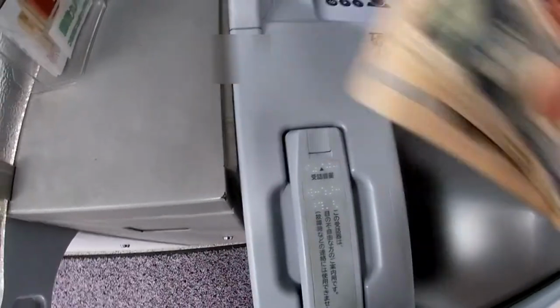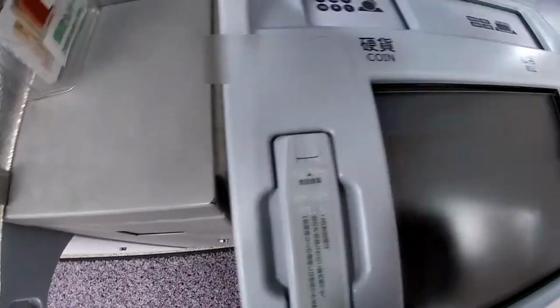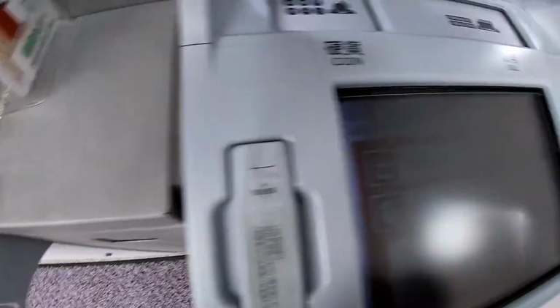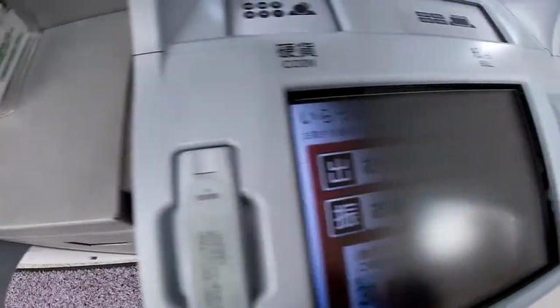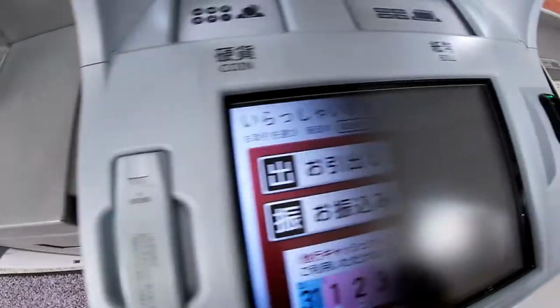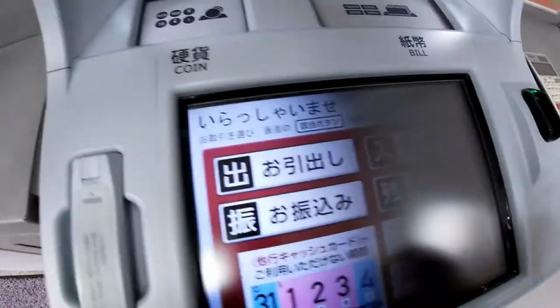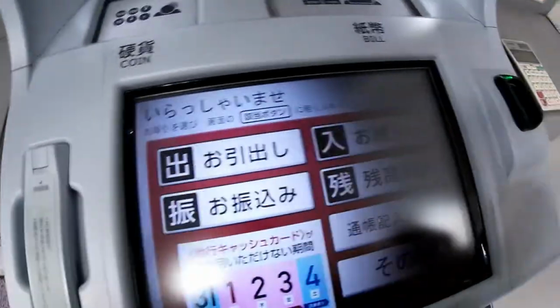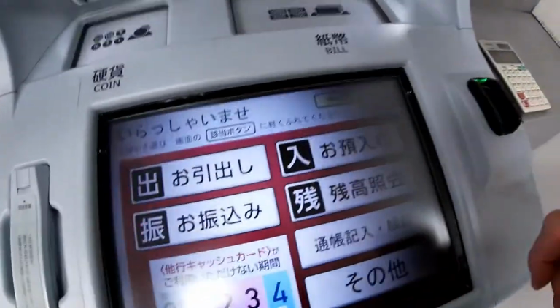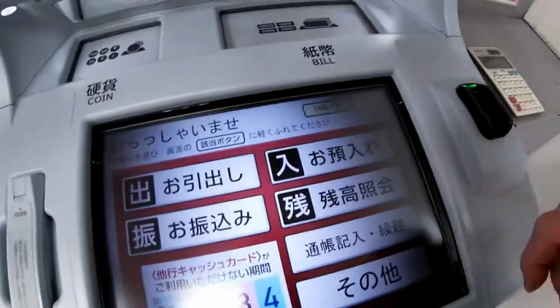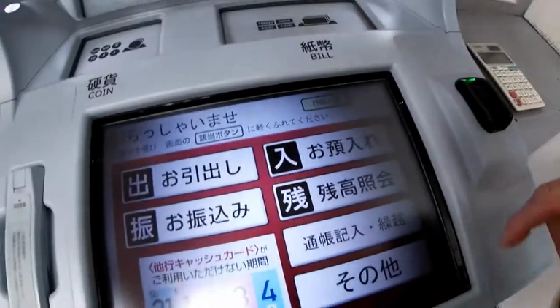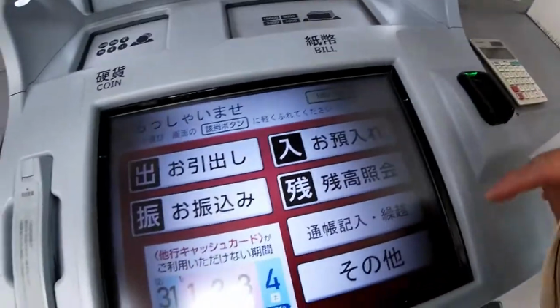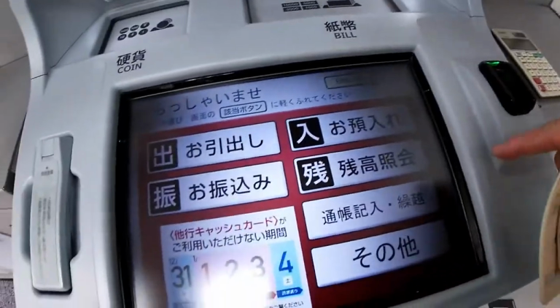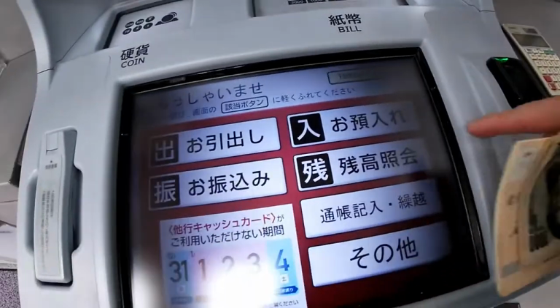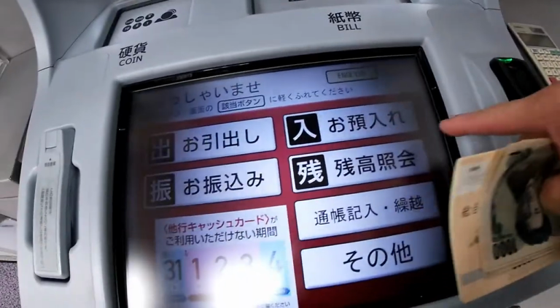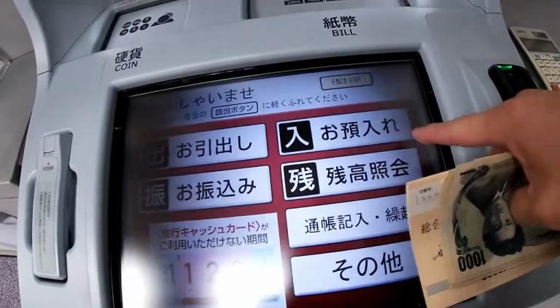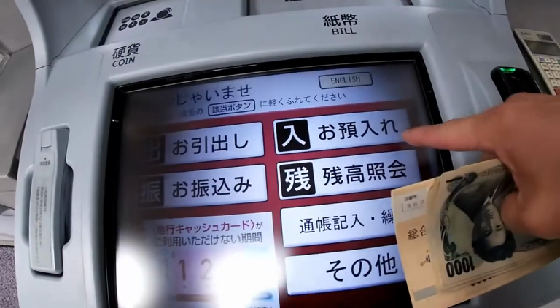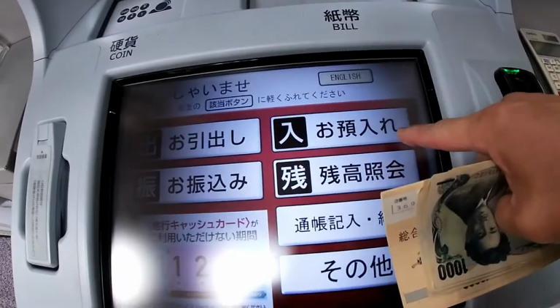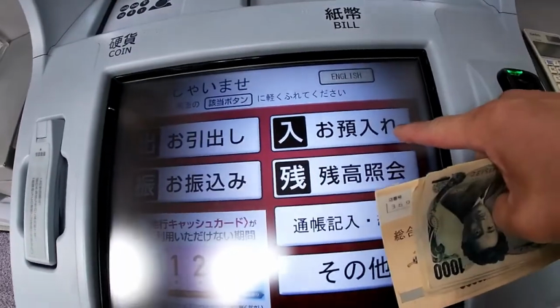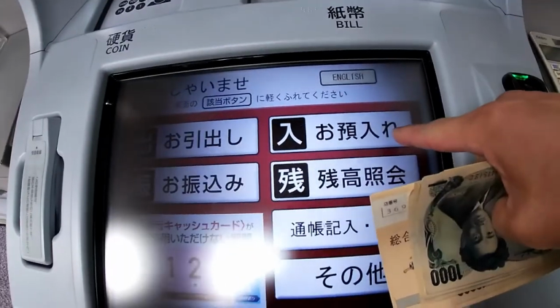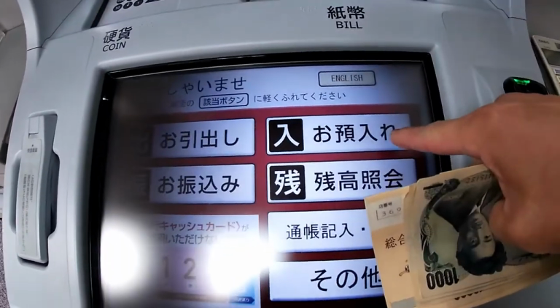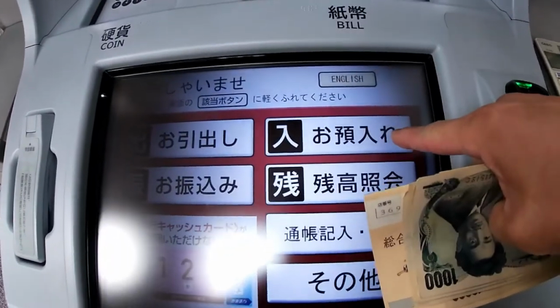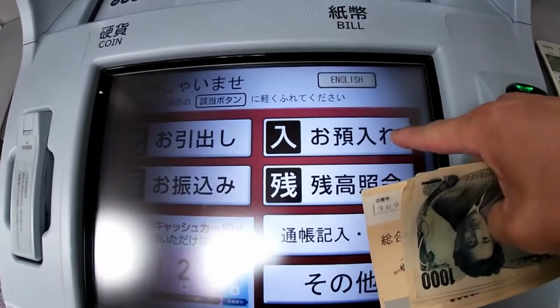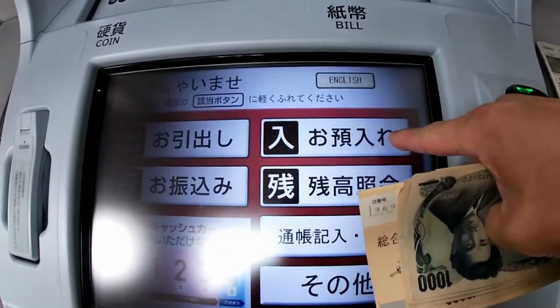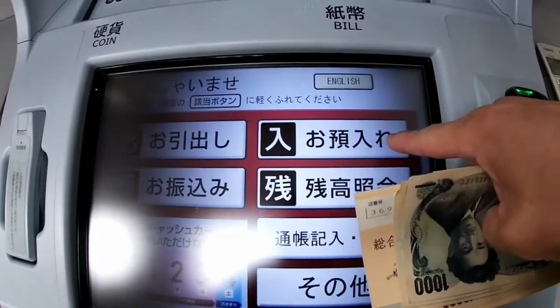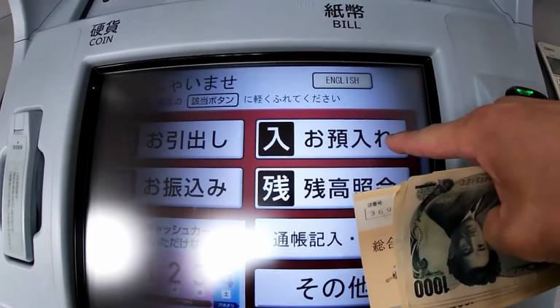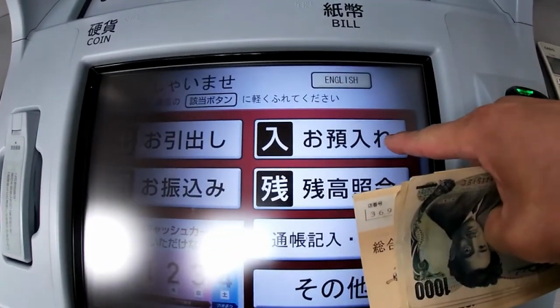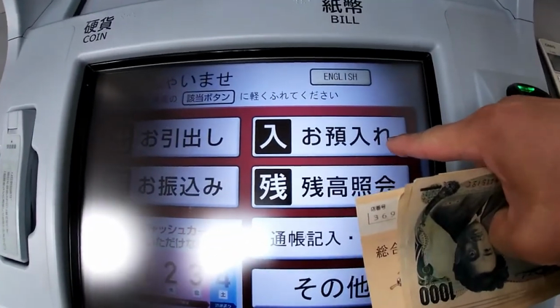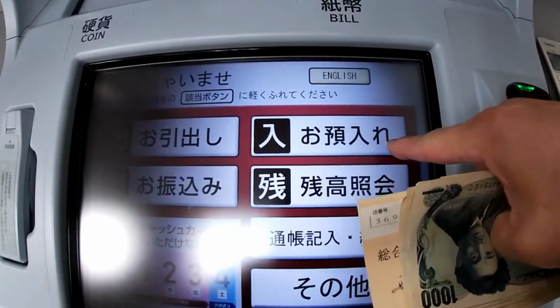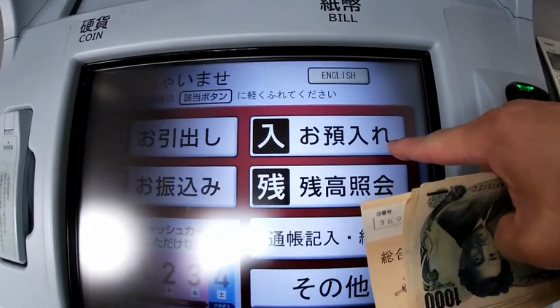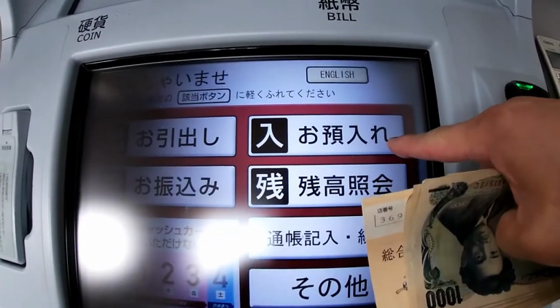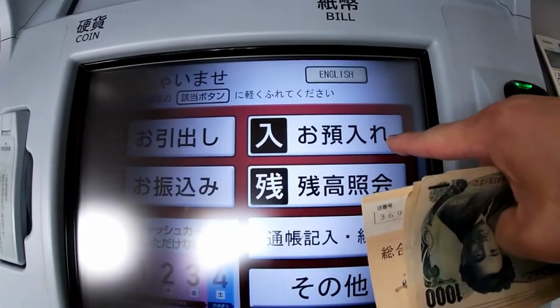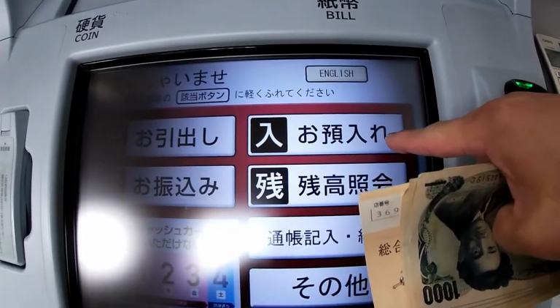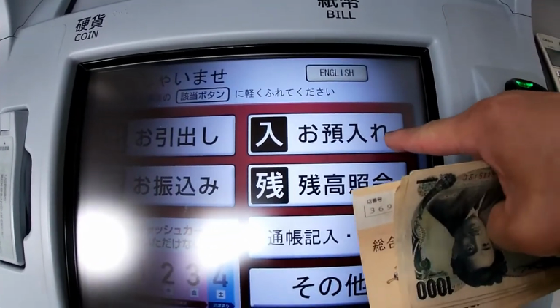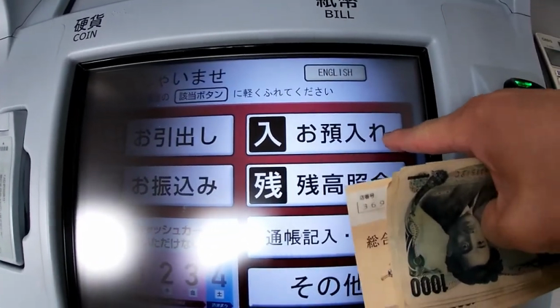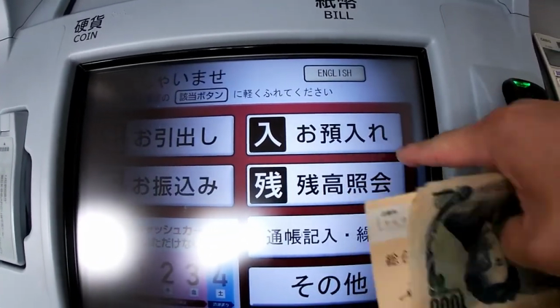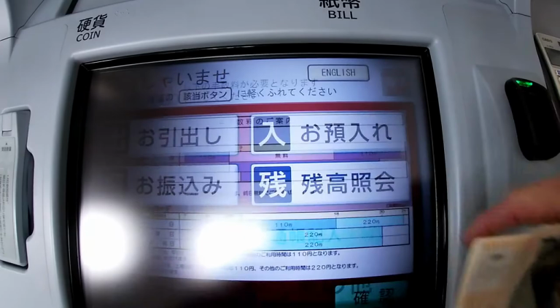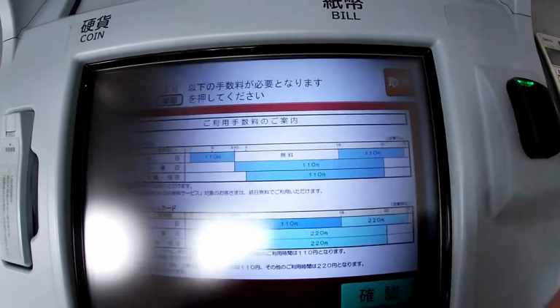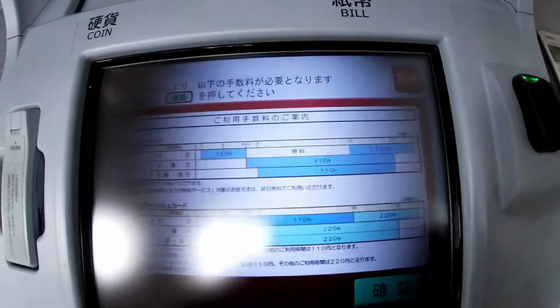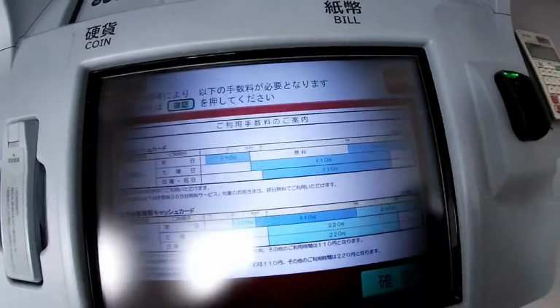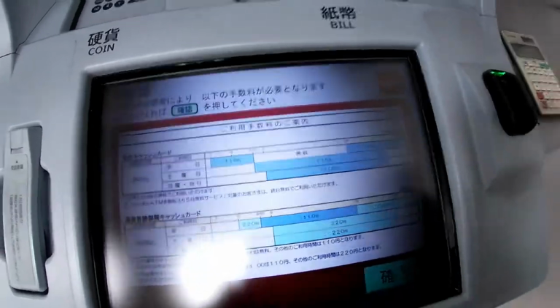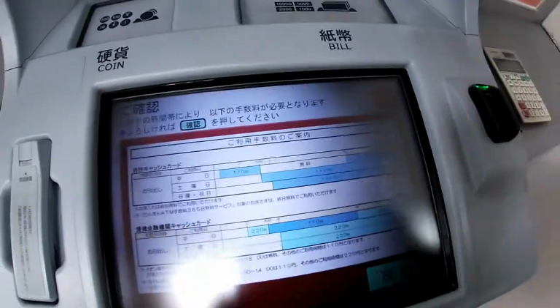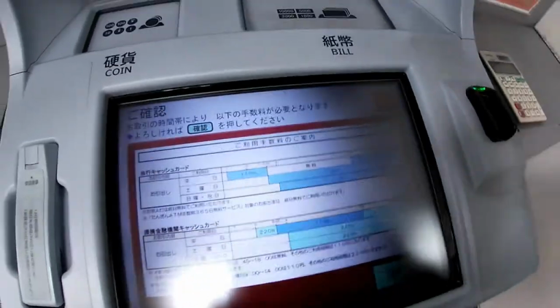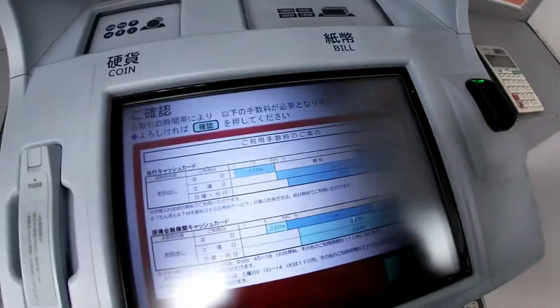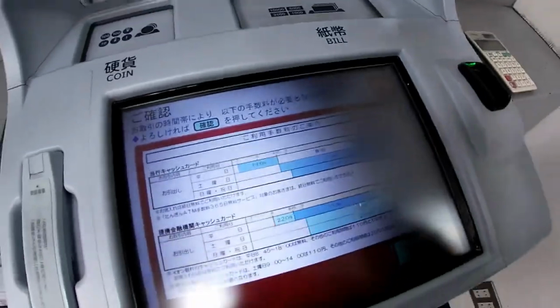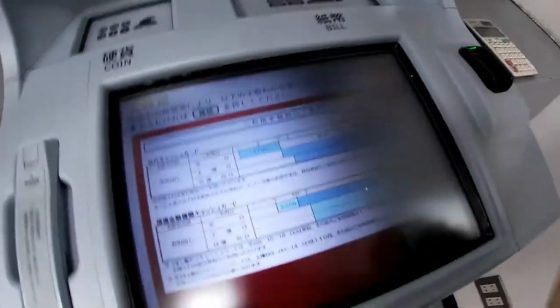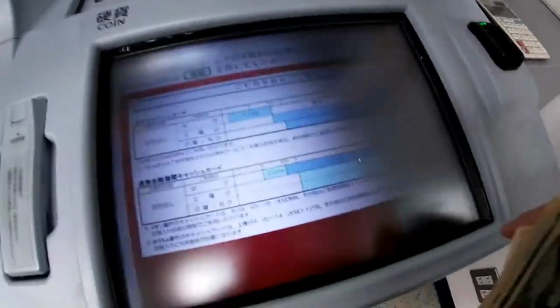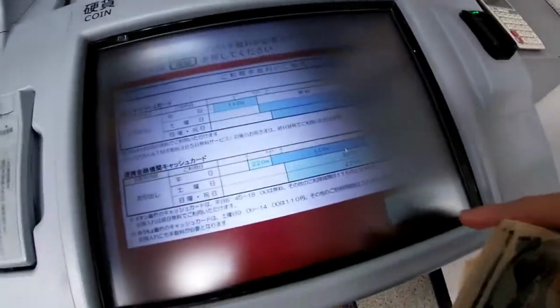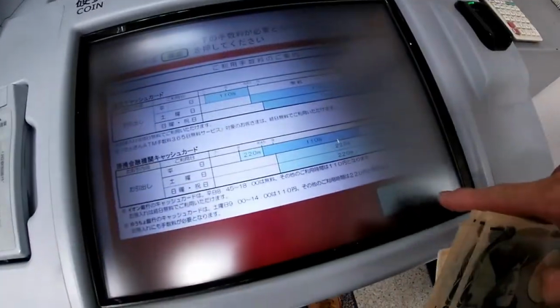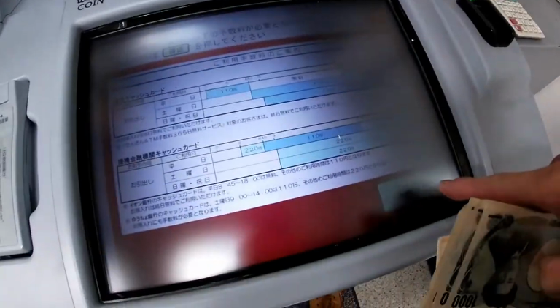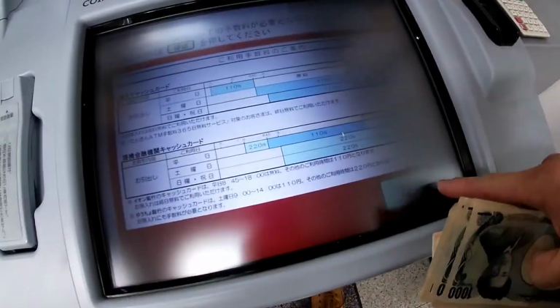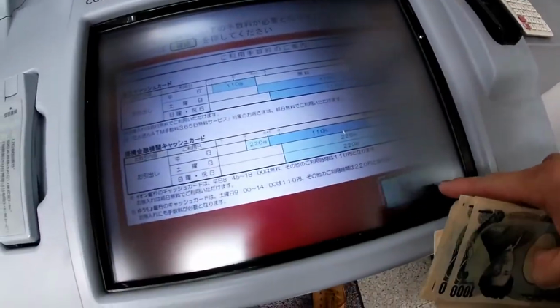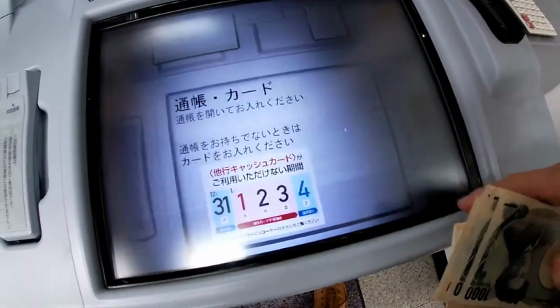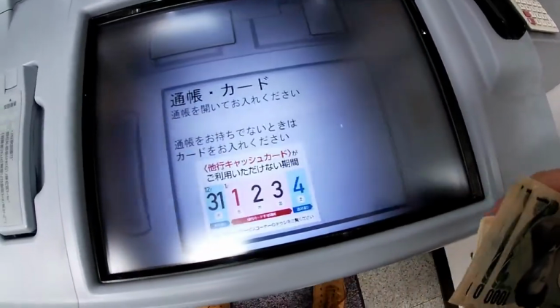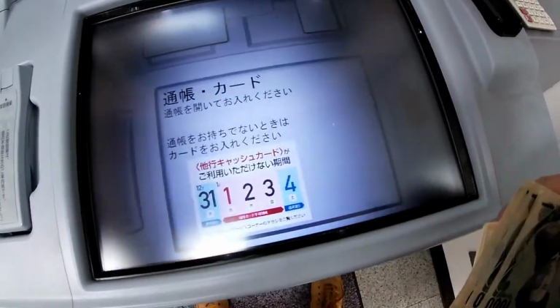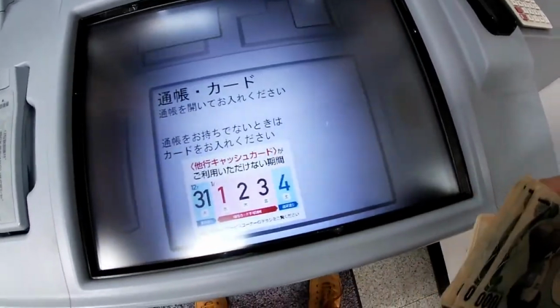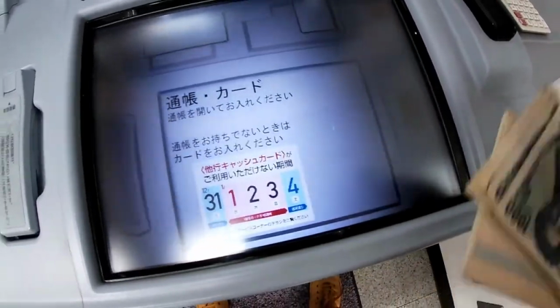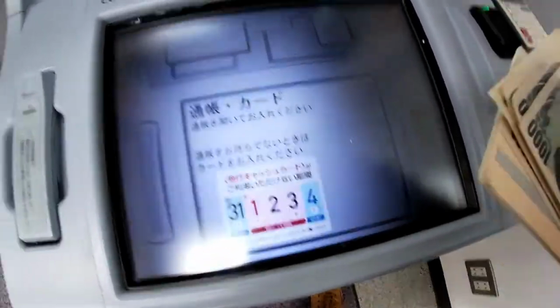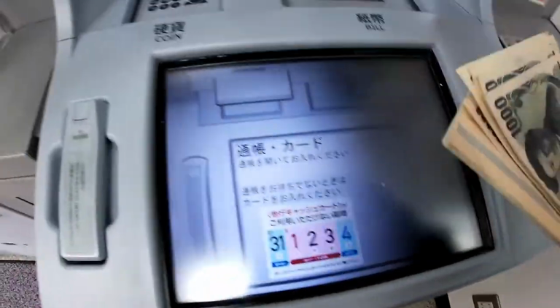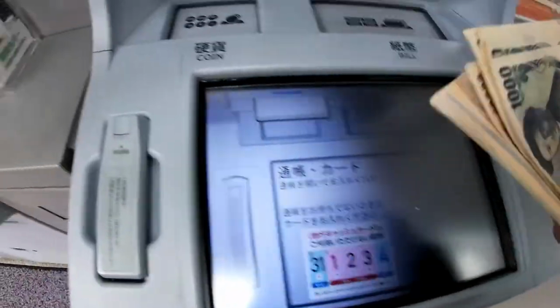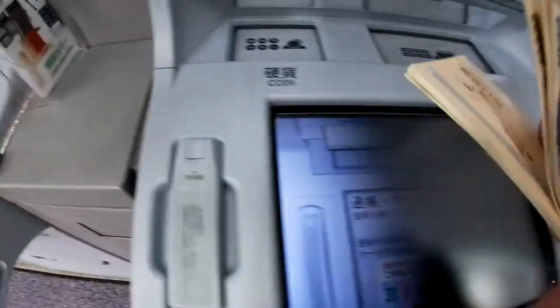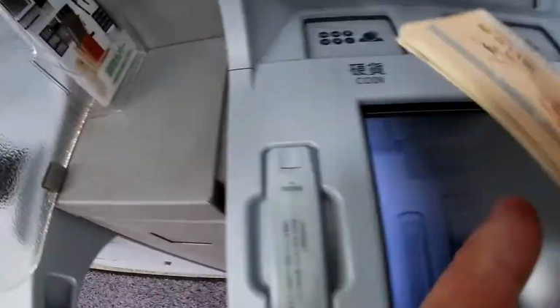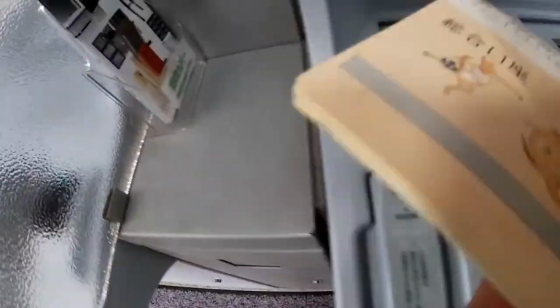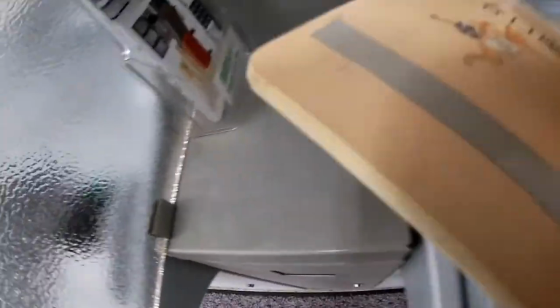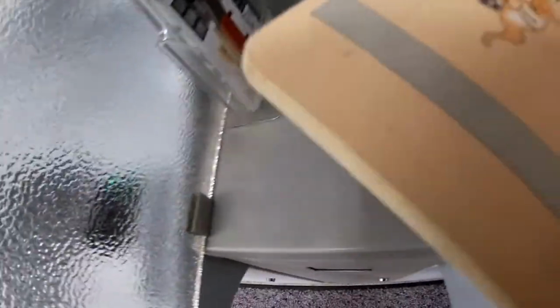To deposit, I am going to press O-Azukereiru. Then press the green button, Kakunin. That means to confirm.